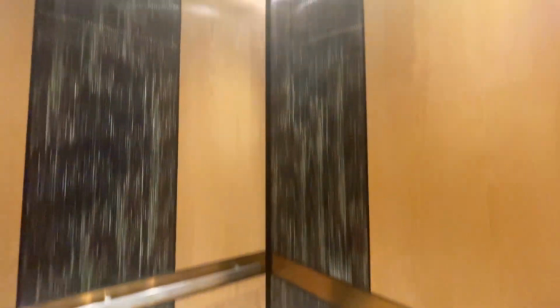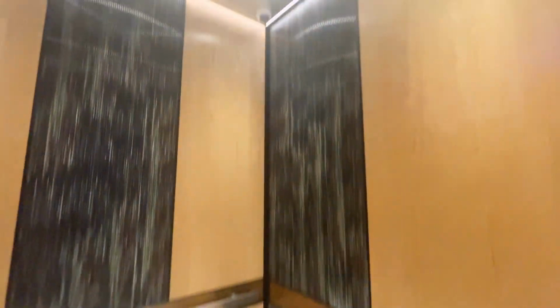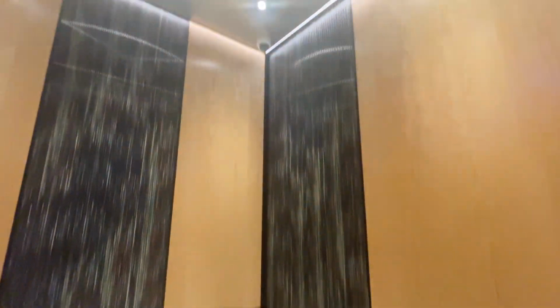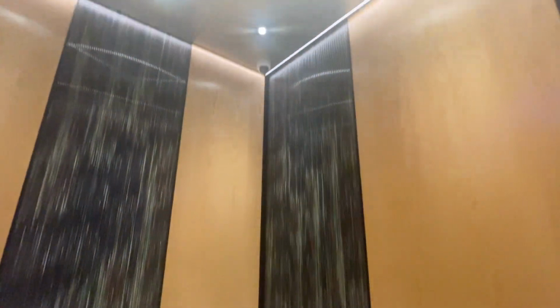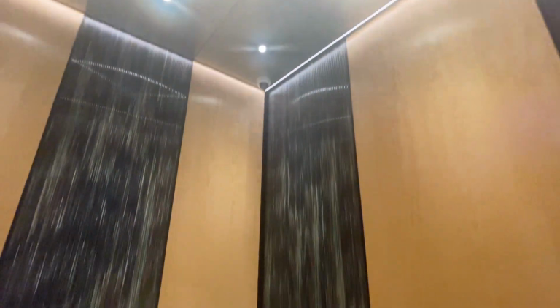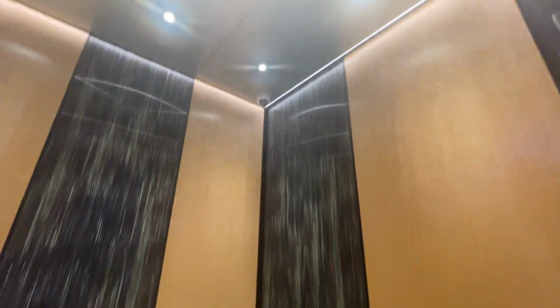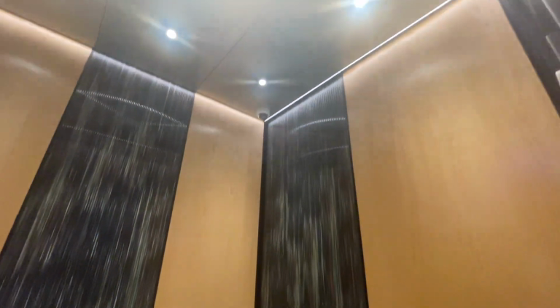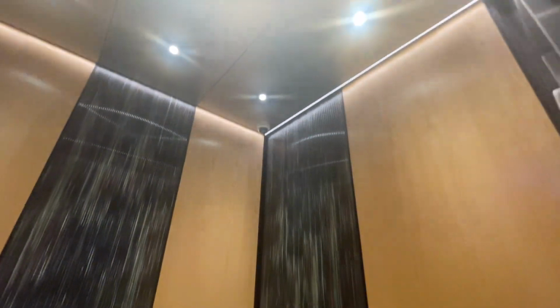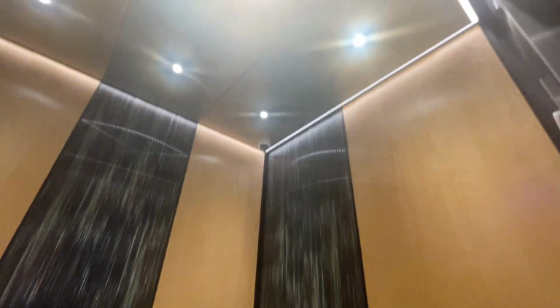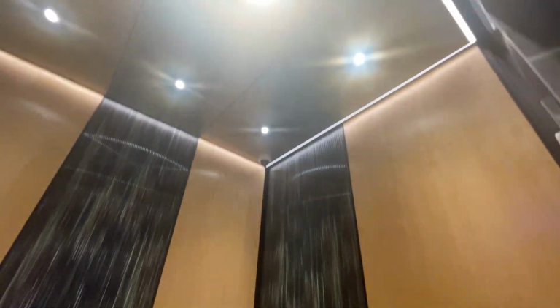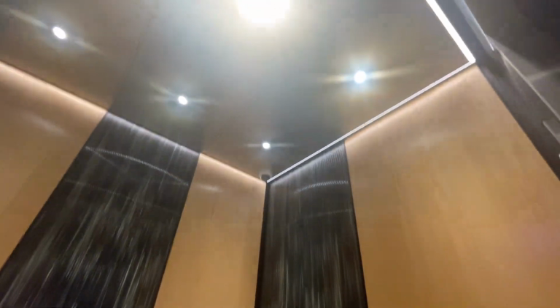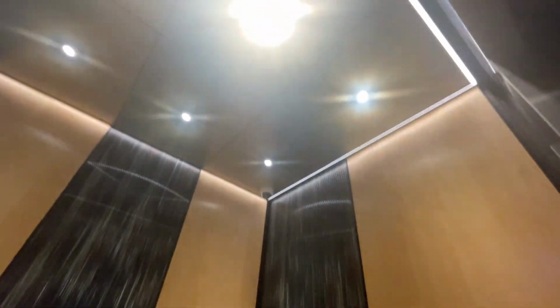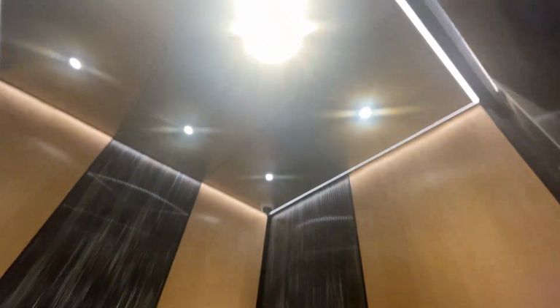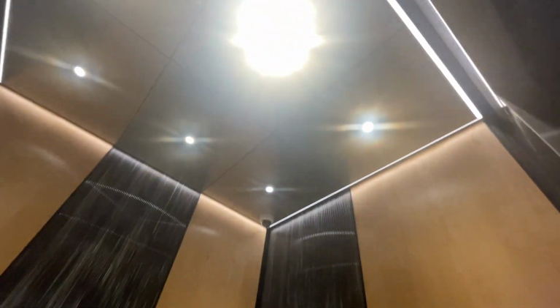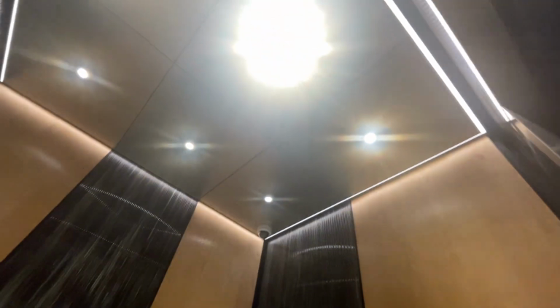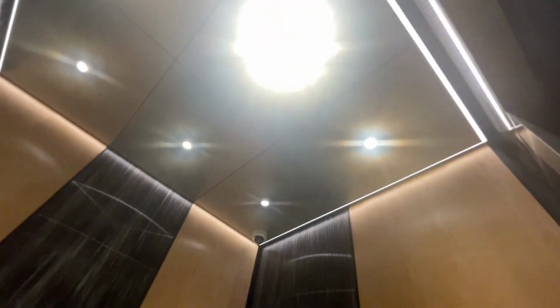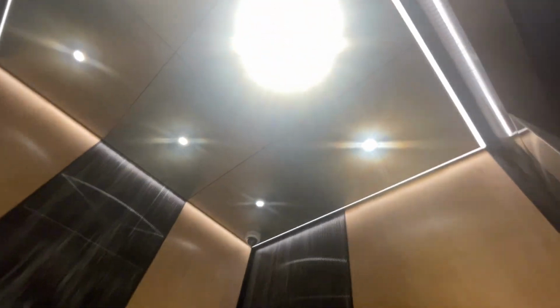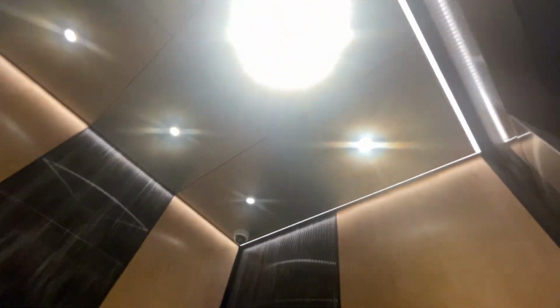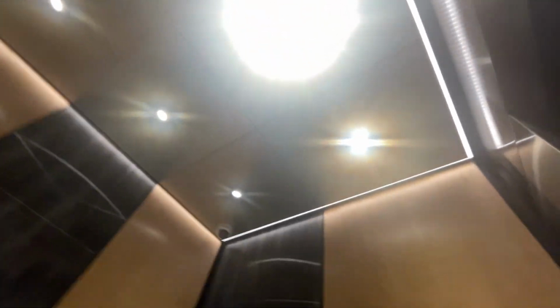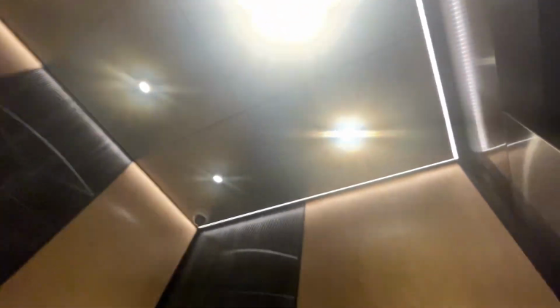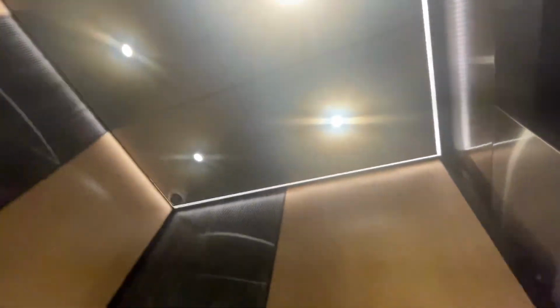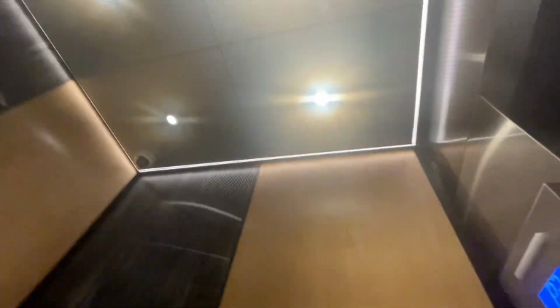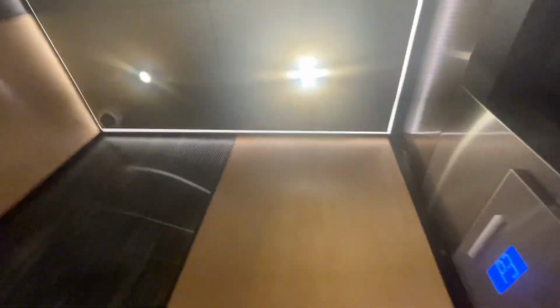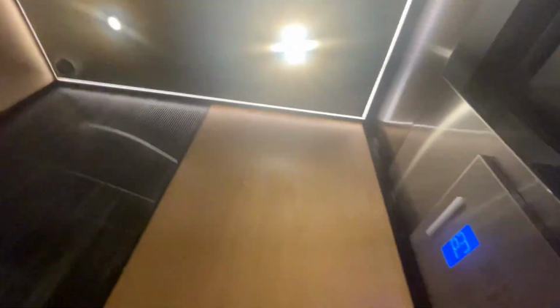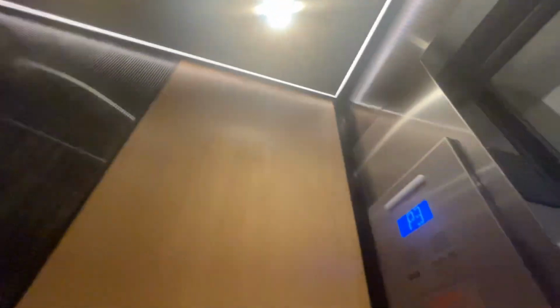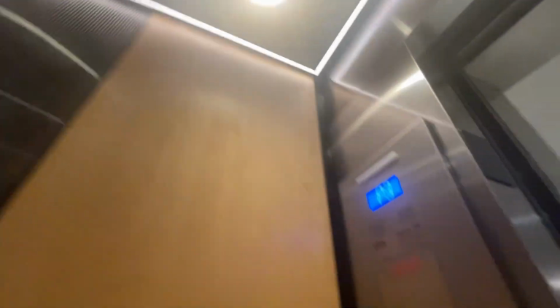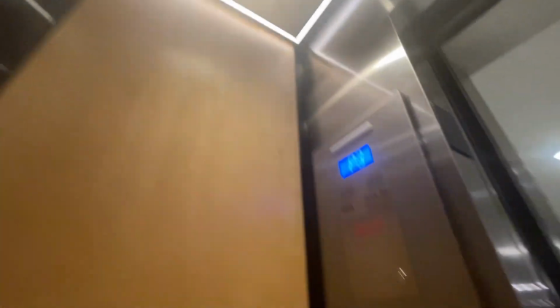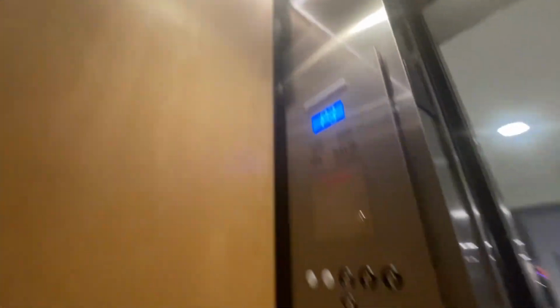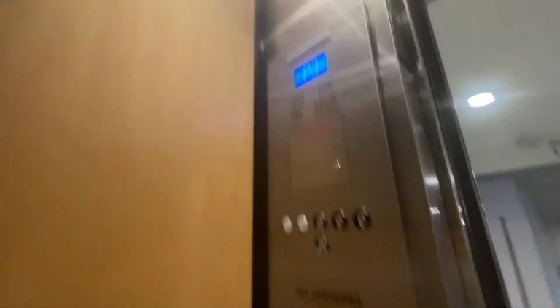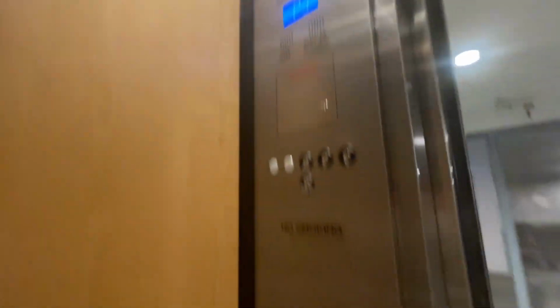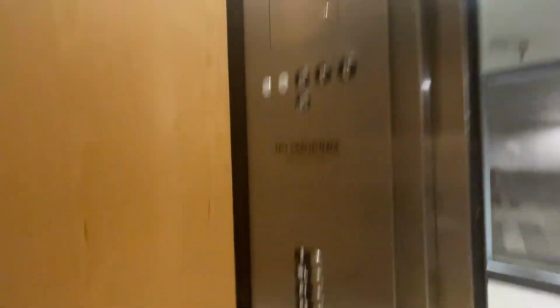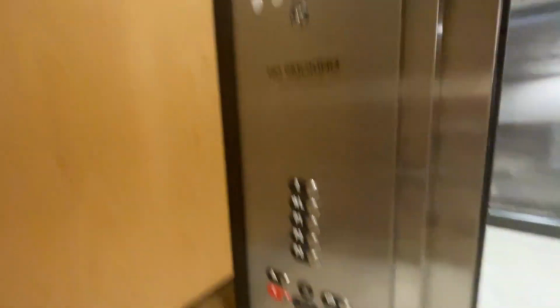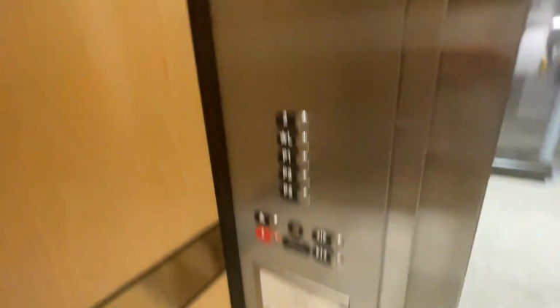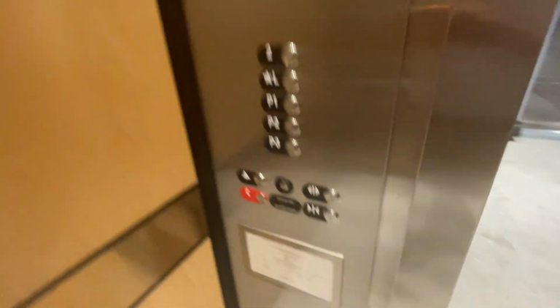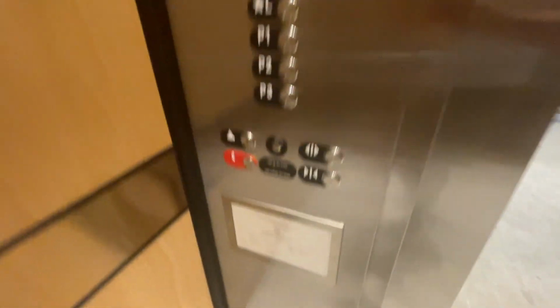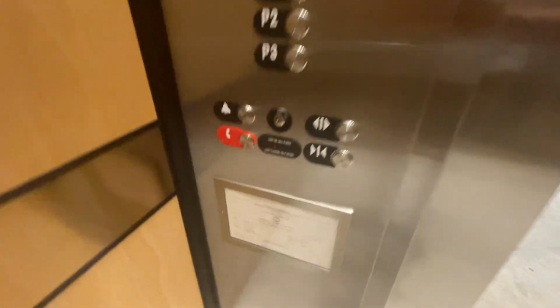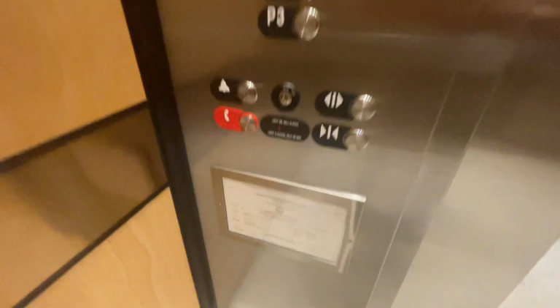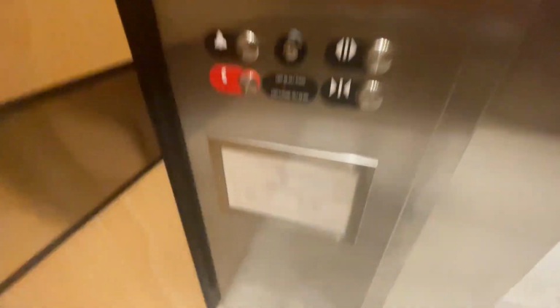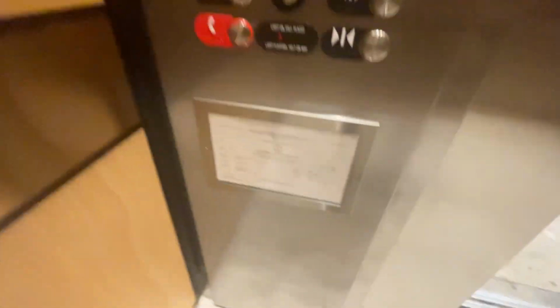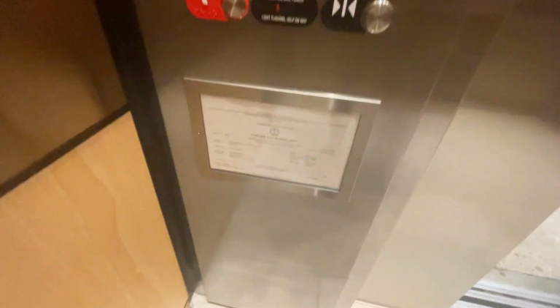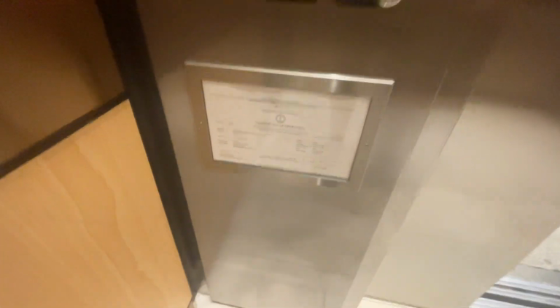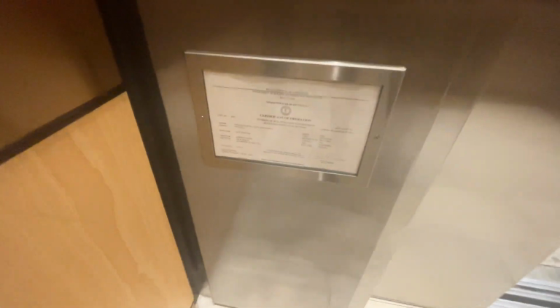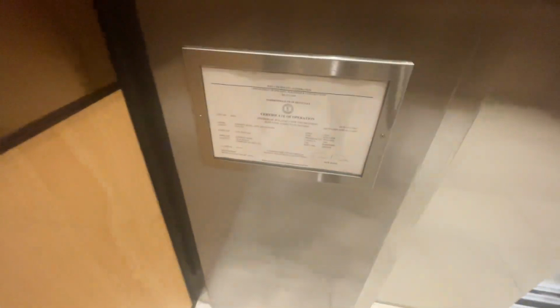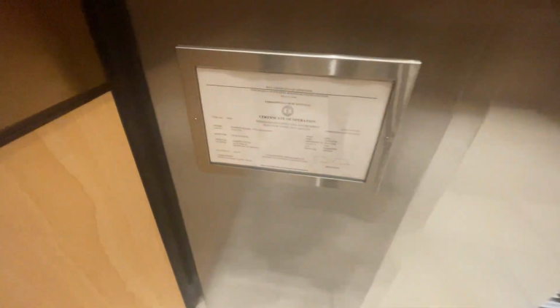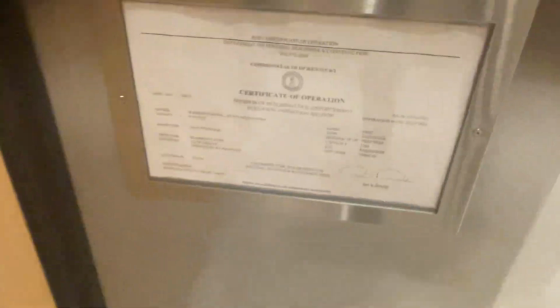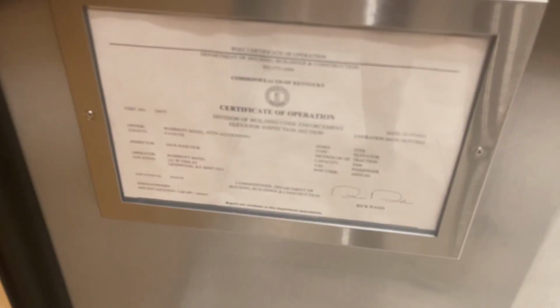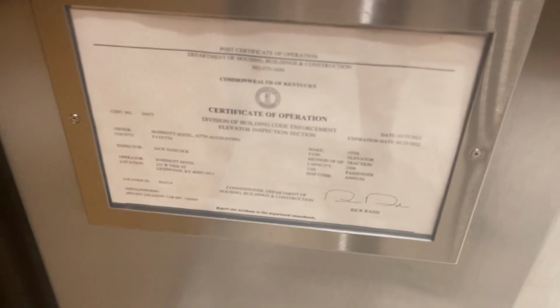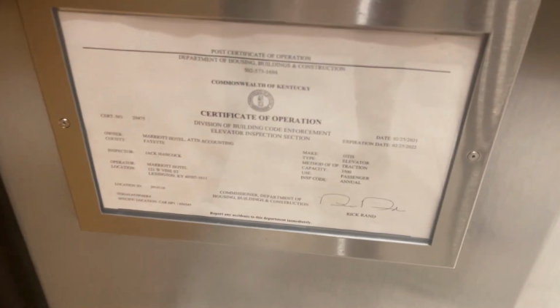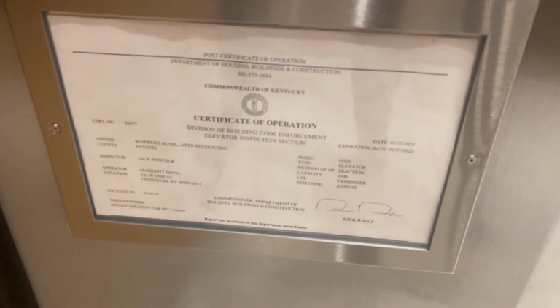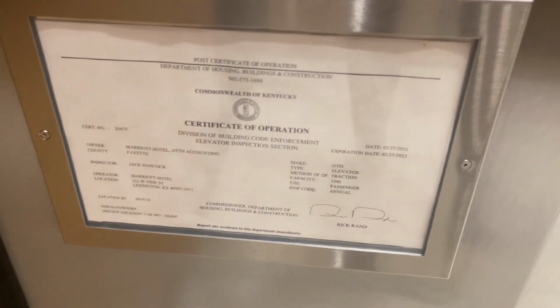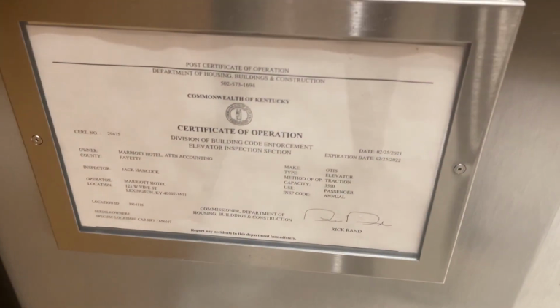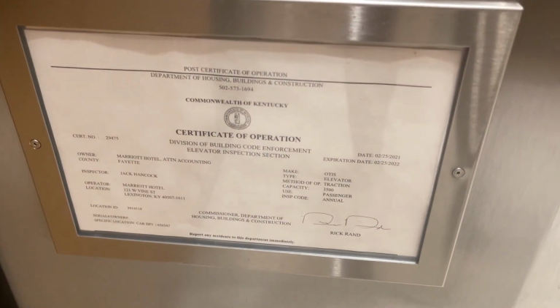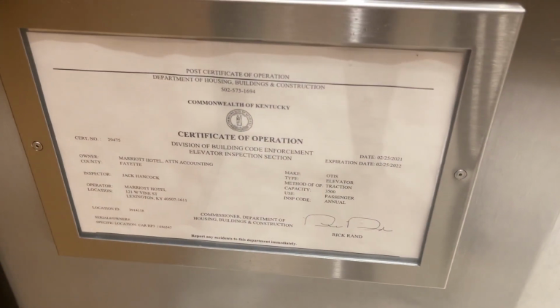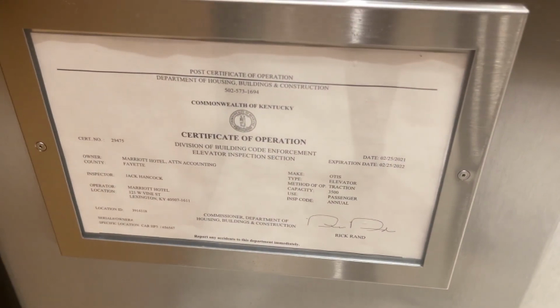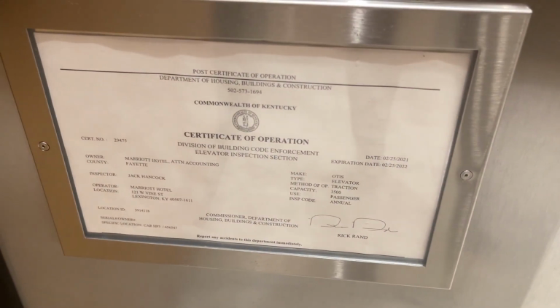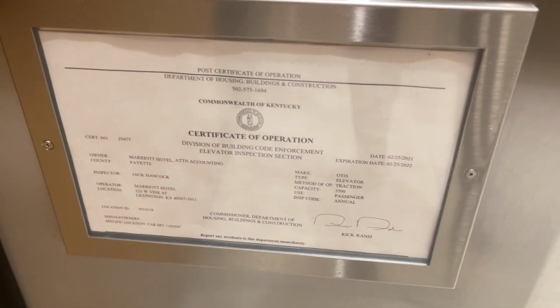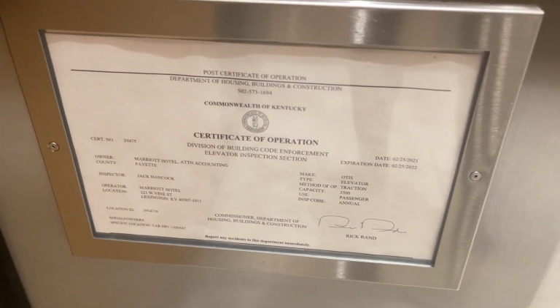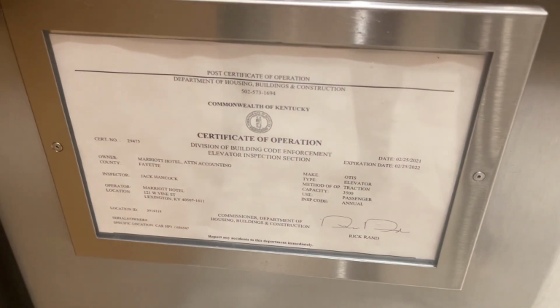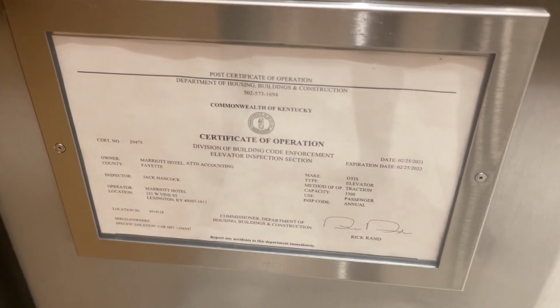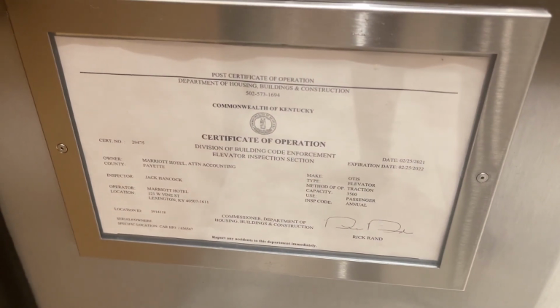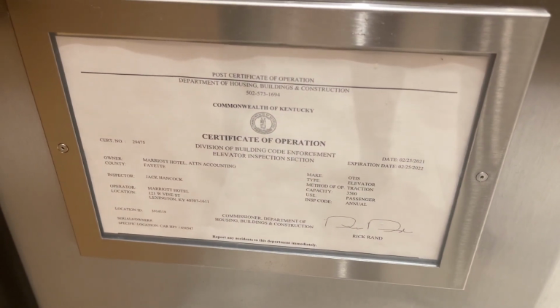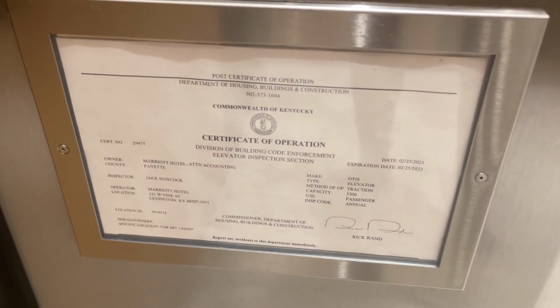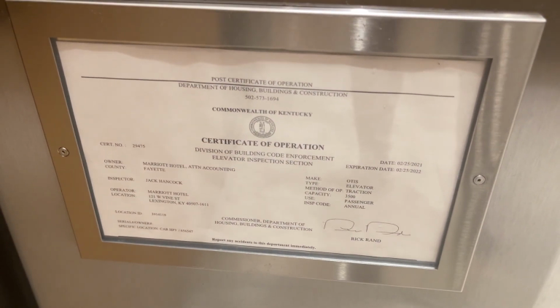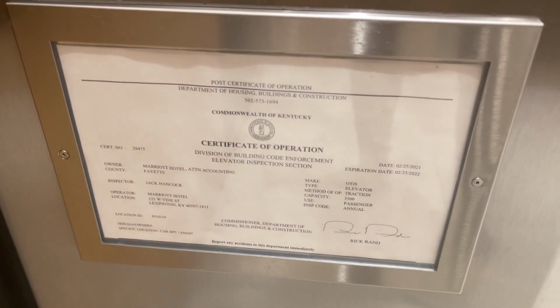Security camera in this one. Certificate — capacity is 3500.